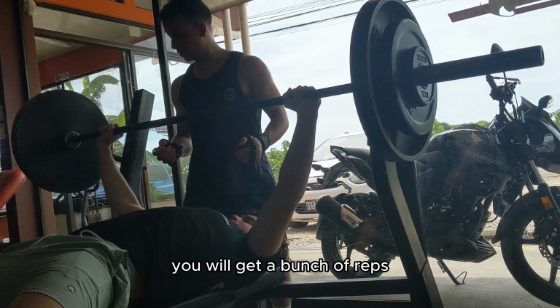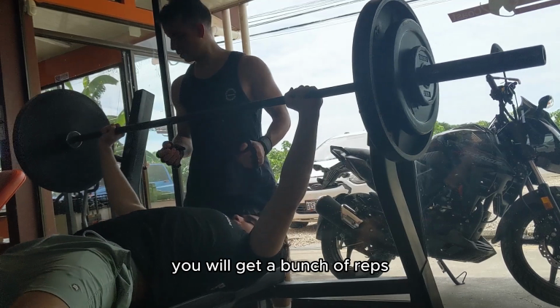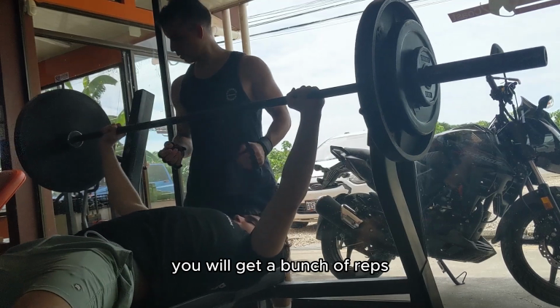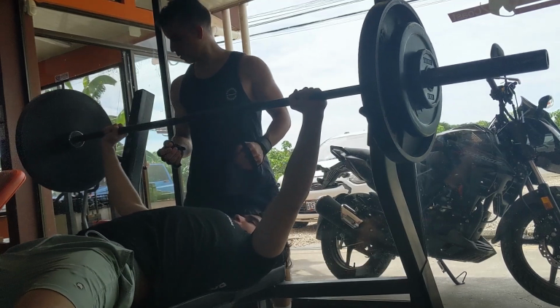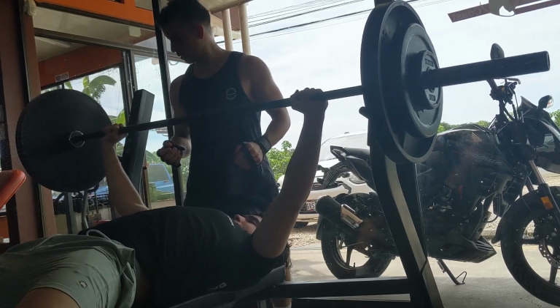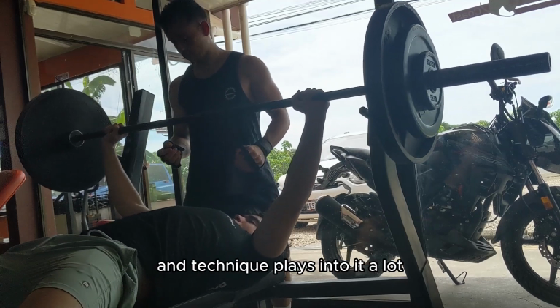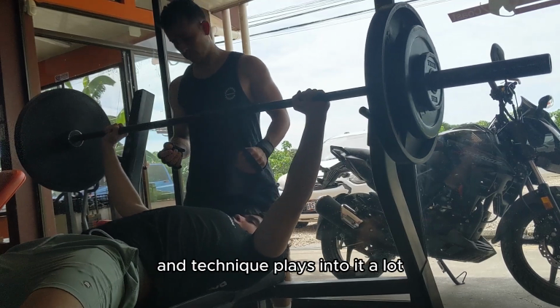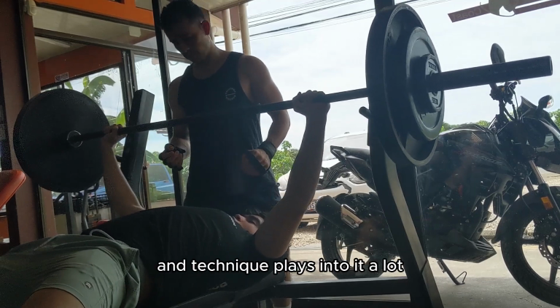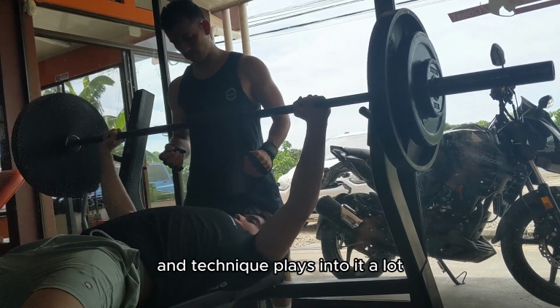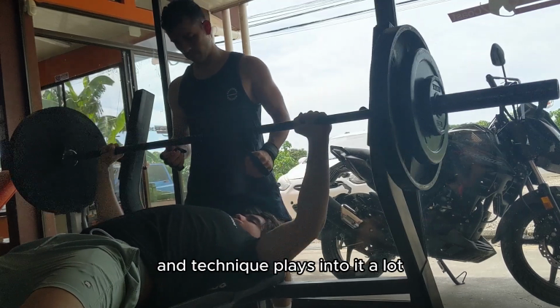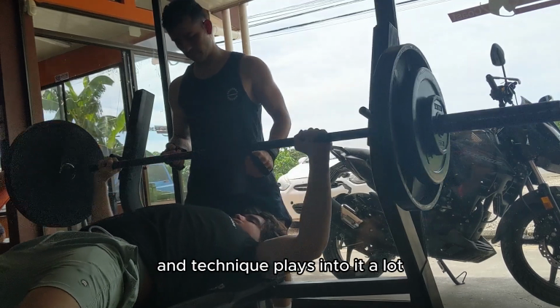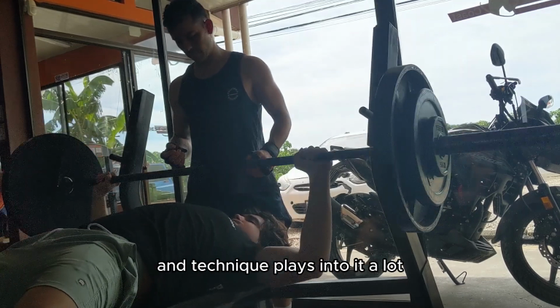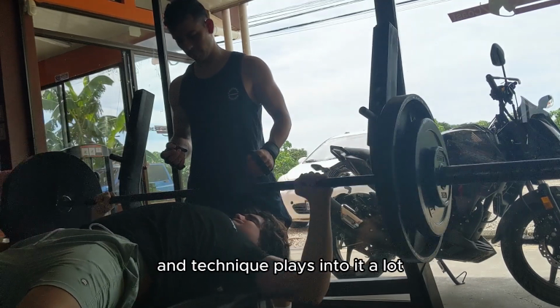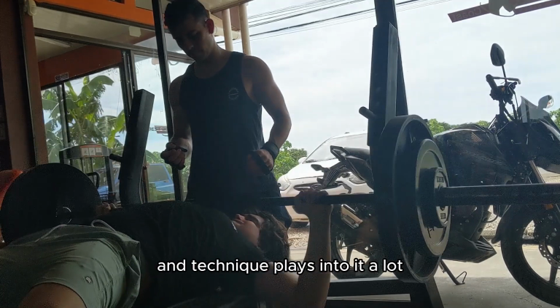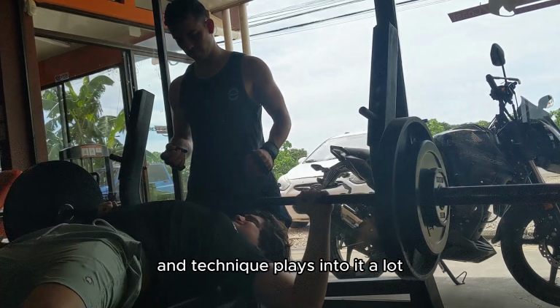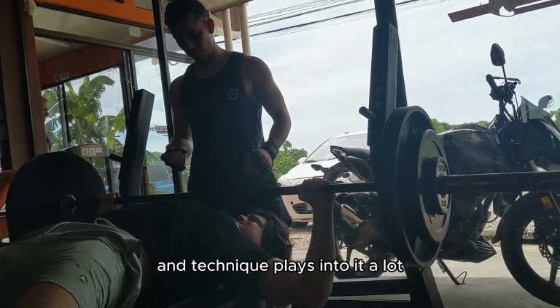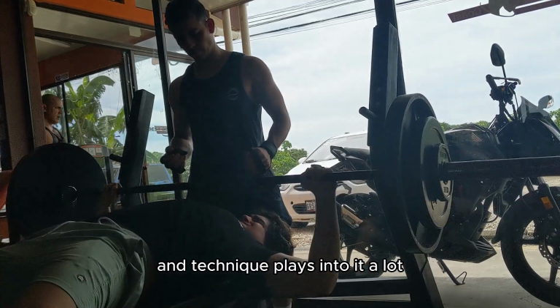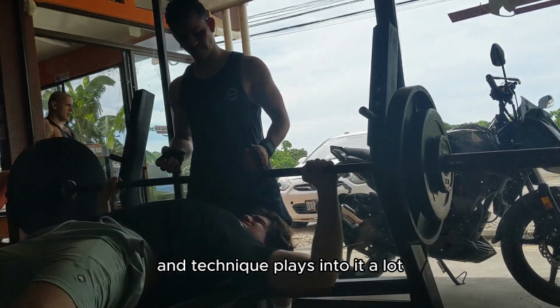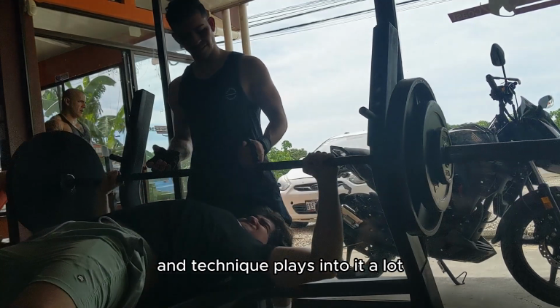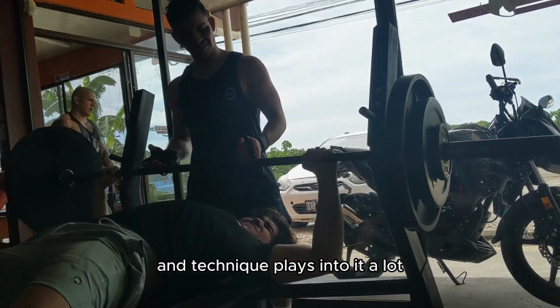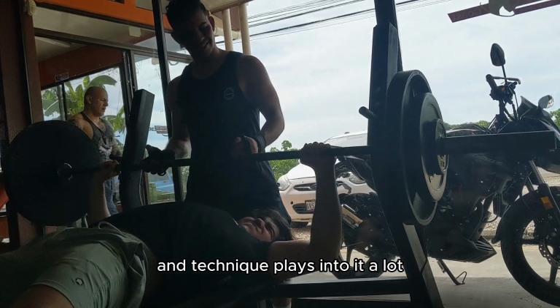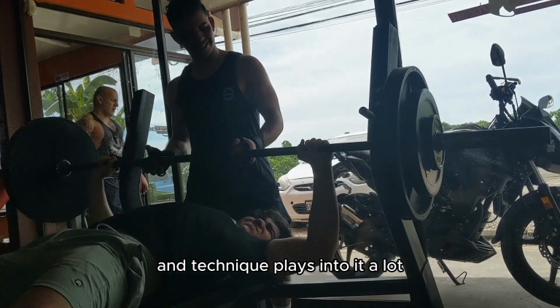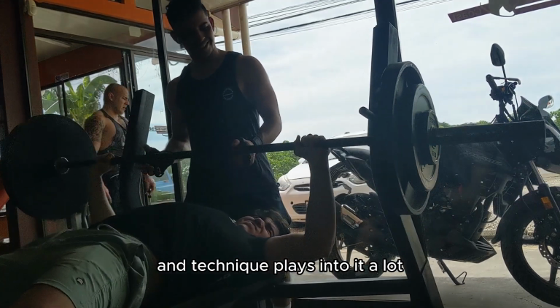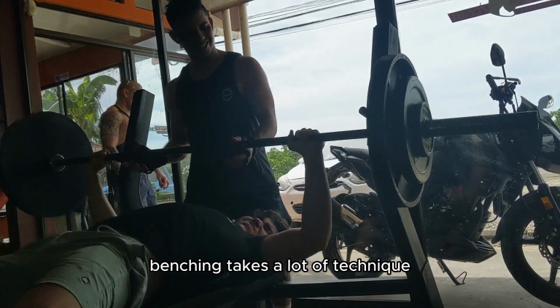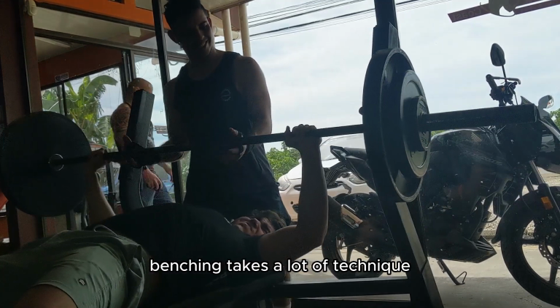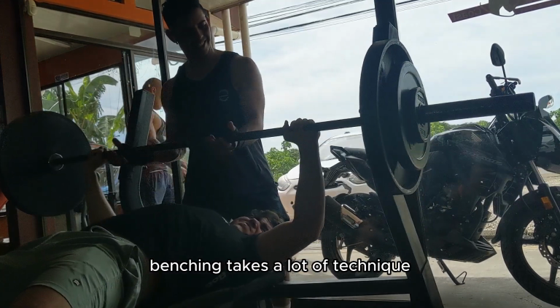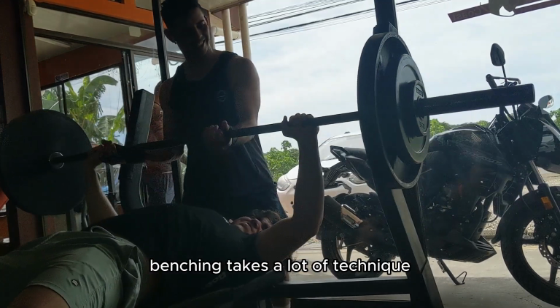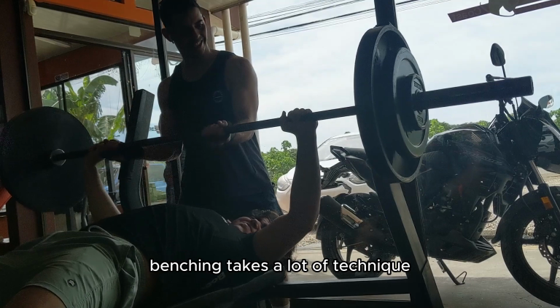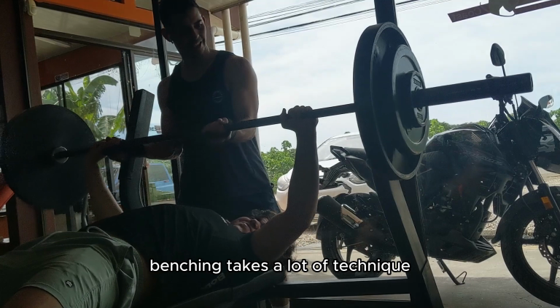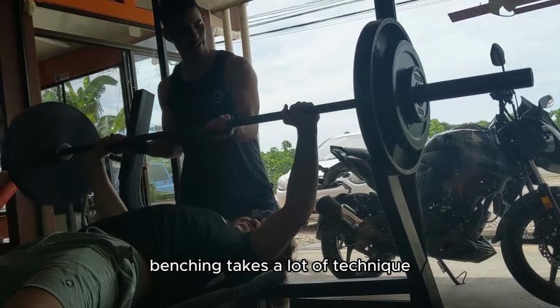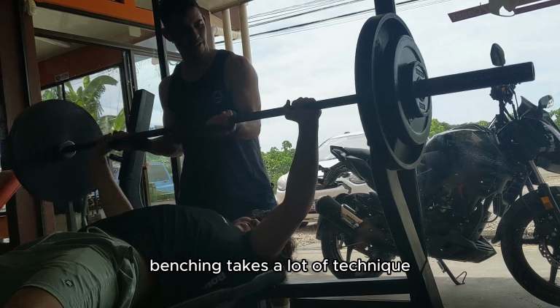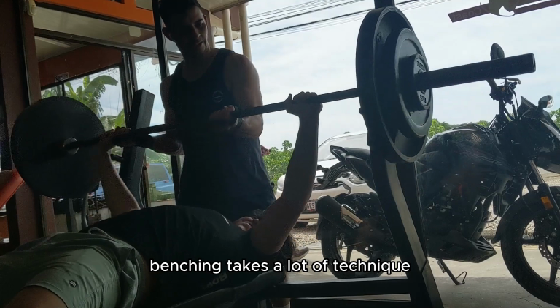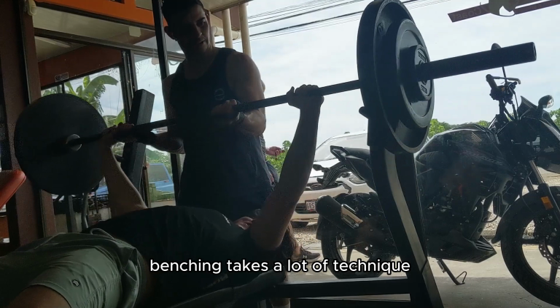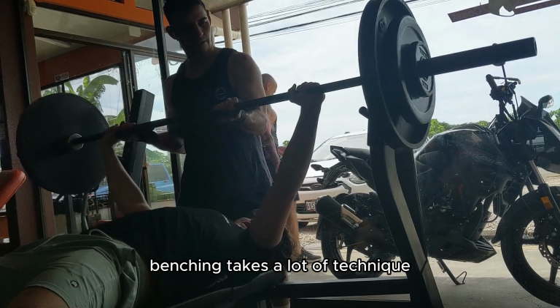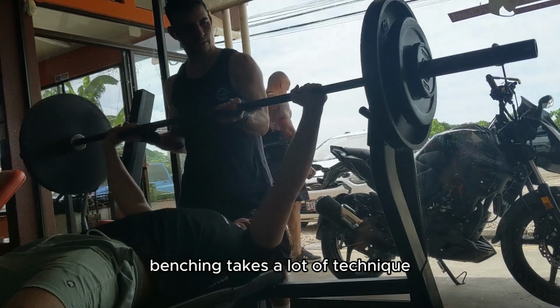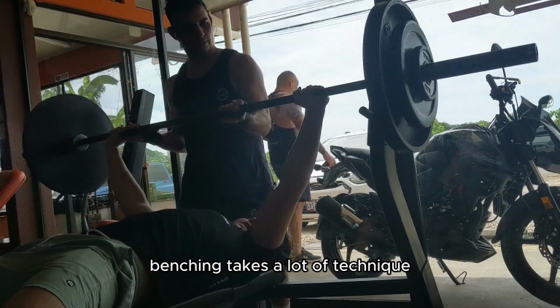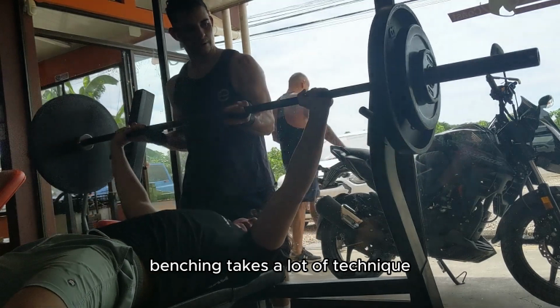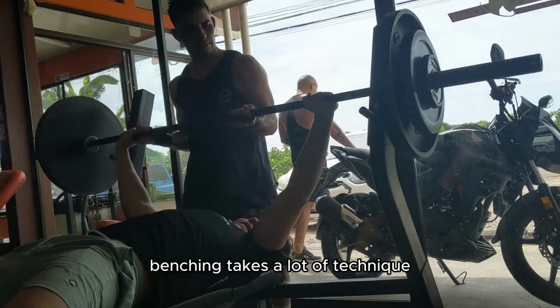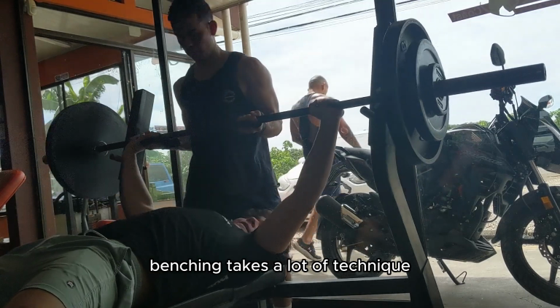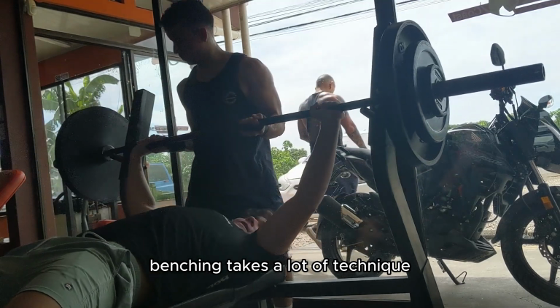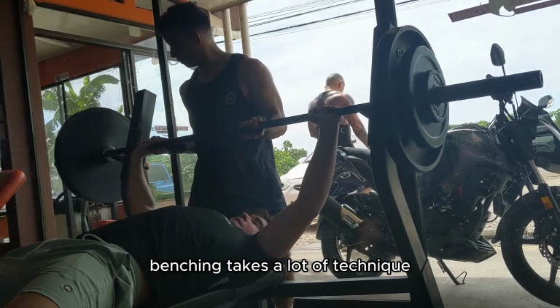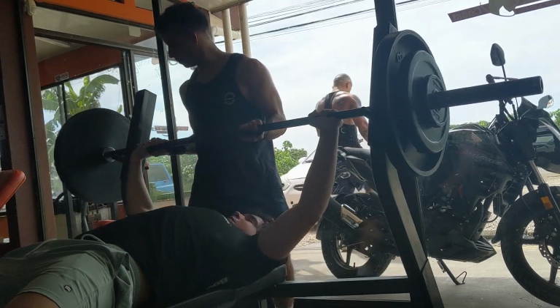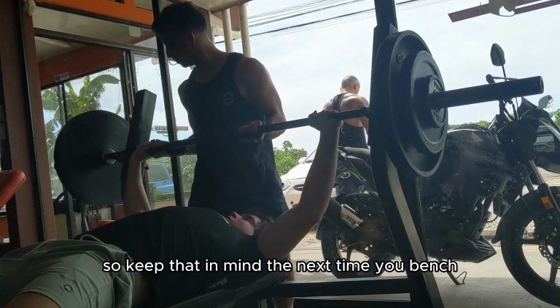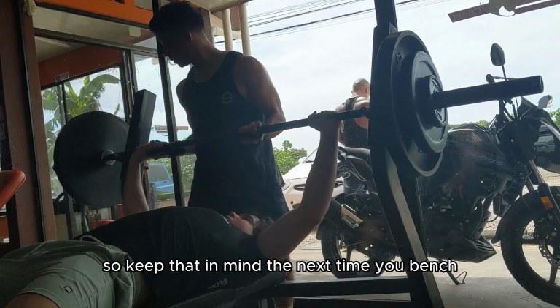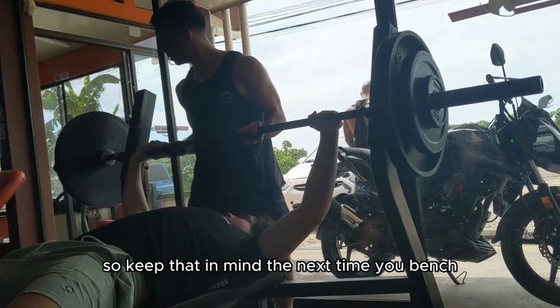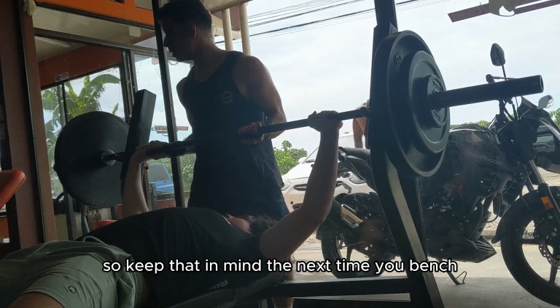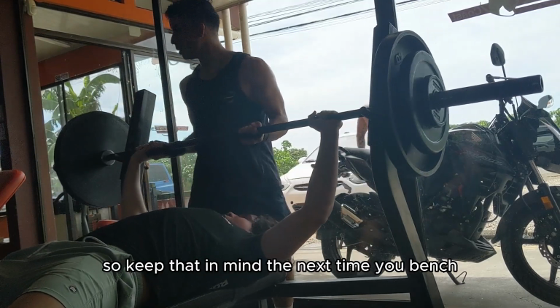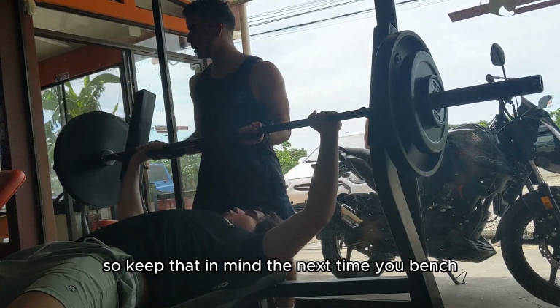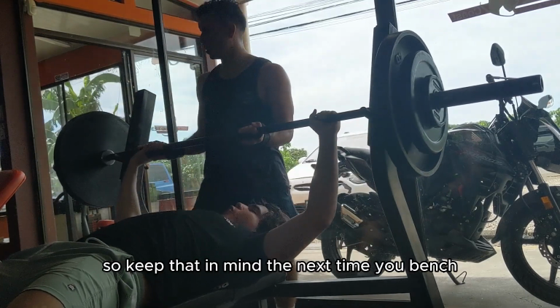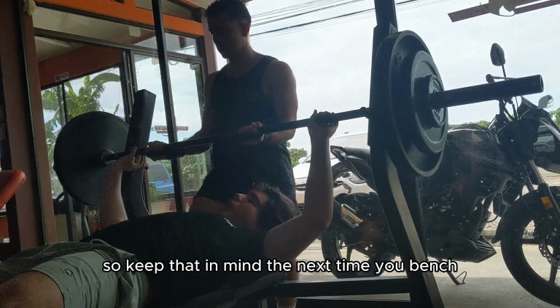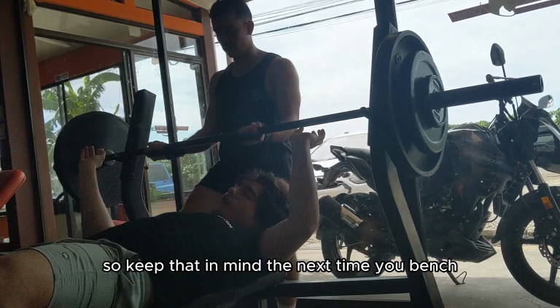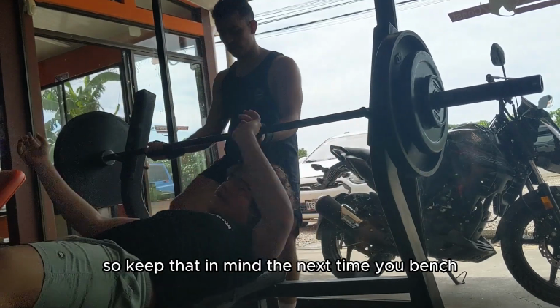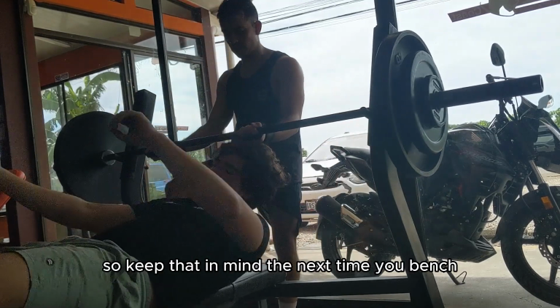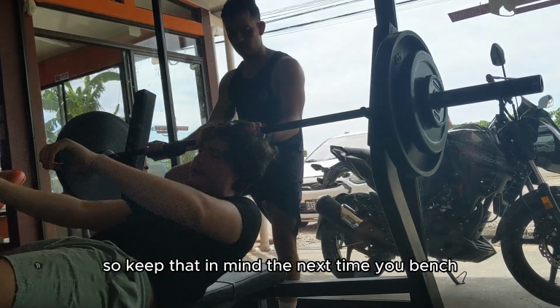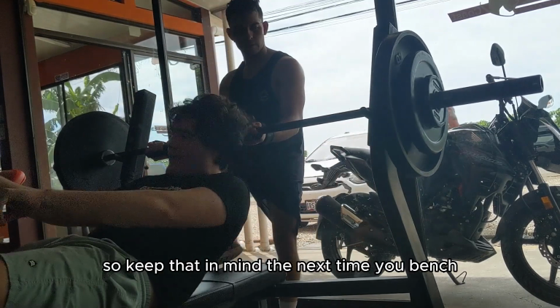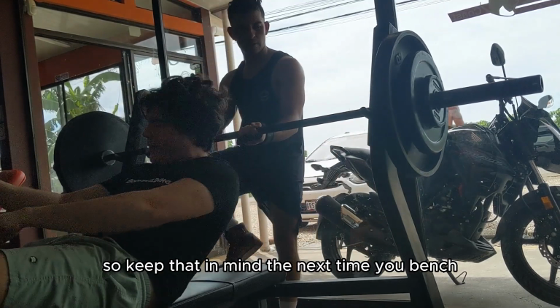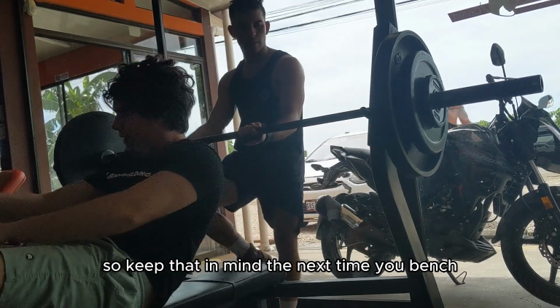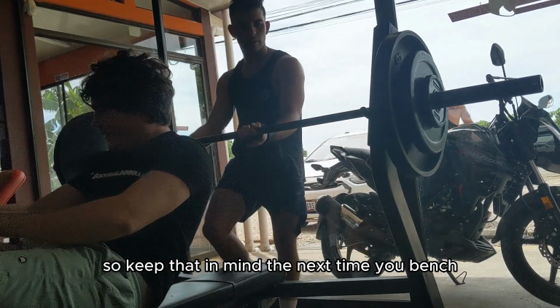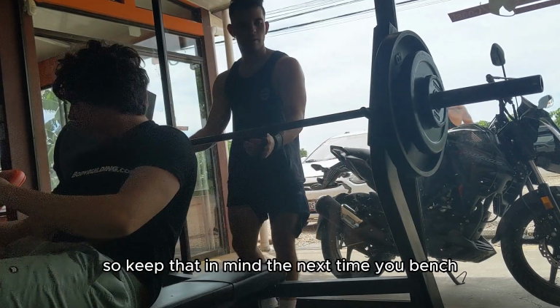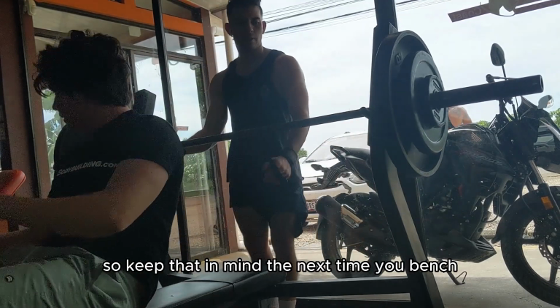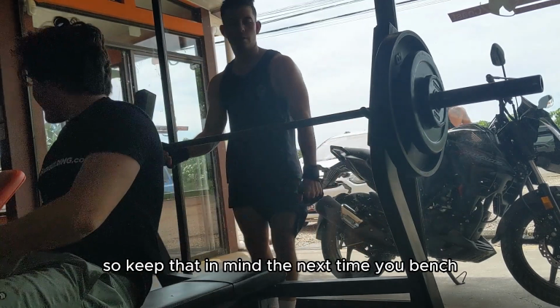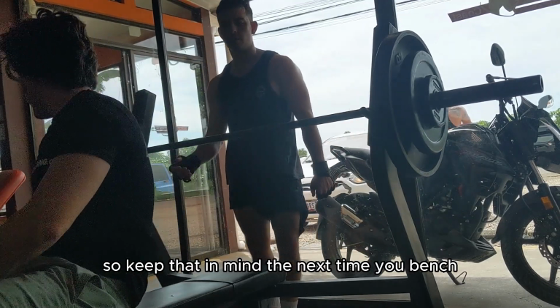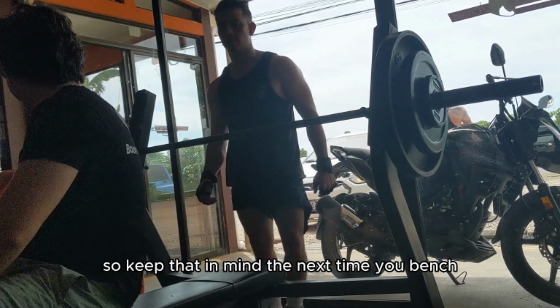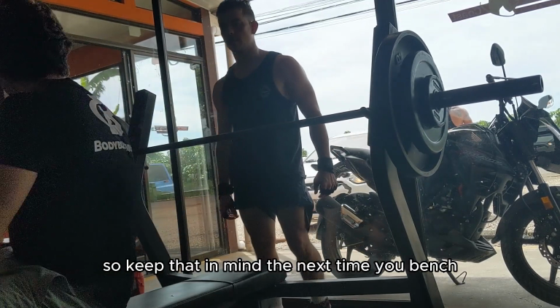Benching is very mental — if you decide you feel strong, you will get a bunch of reps. Technique plays into it a lot too. Benching takes a lot of technique, so keep that in mind the next time you bench.